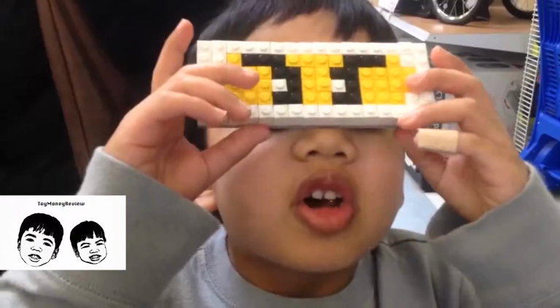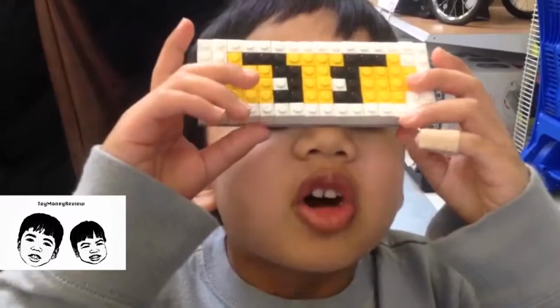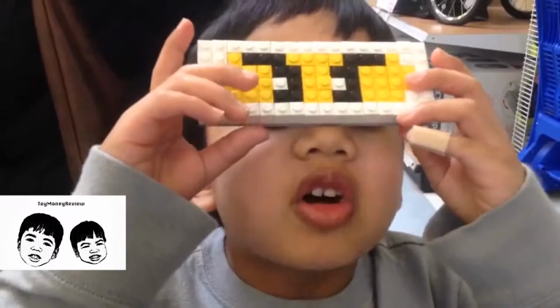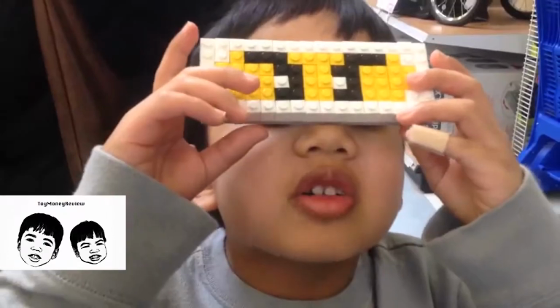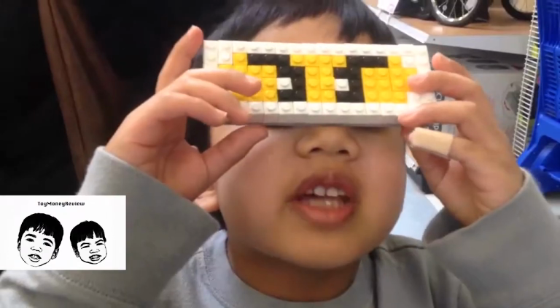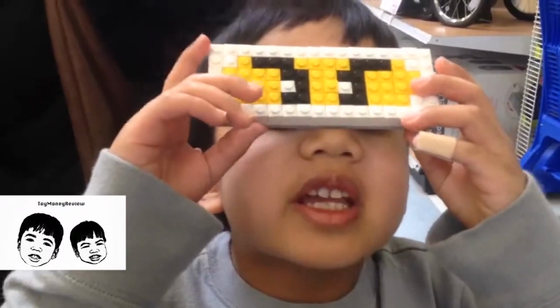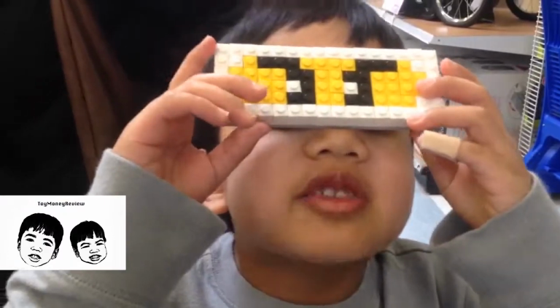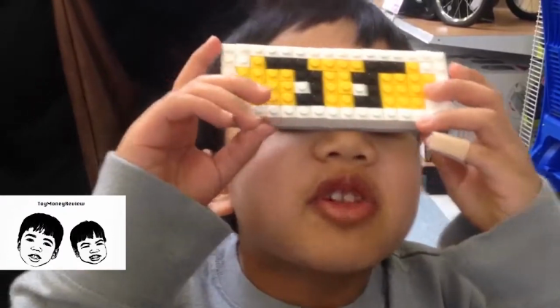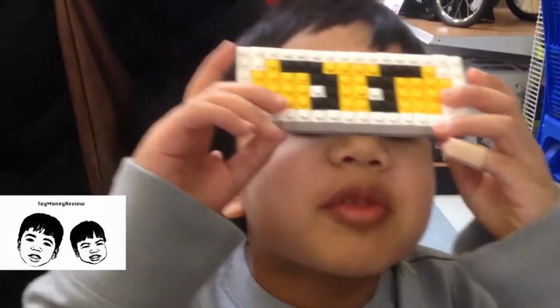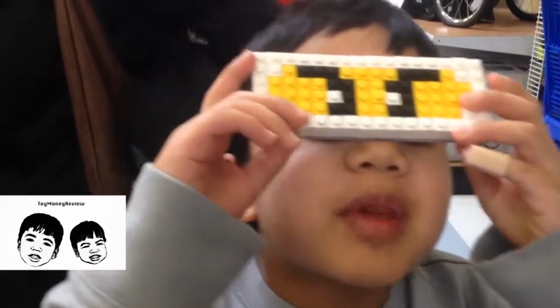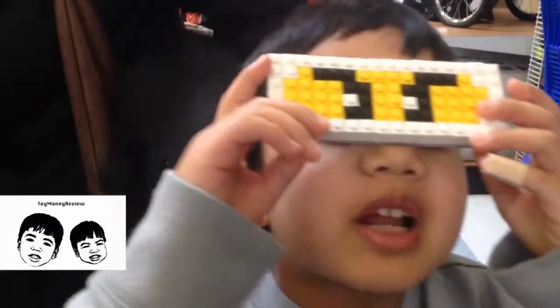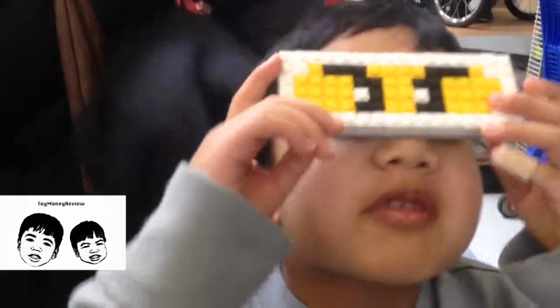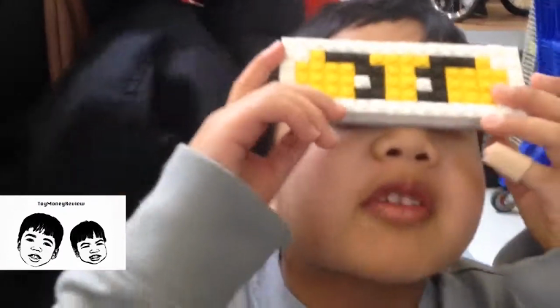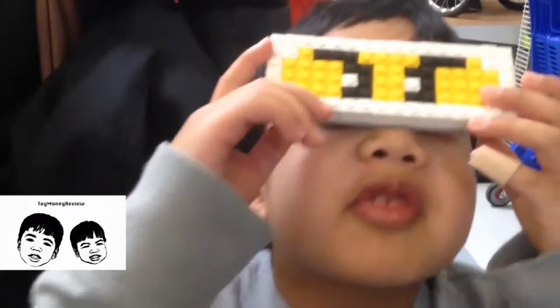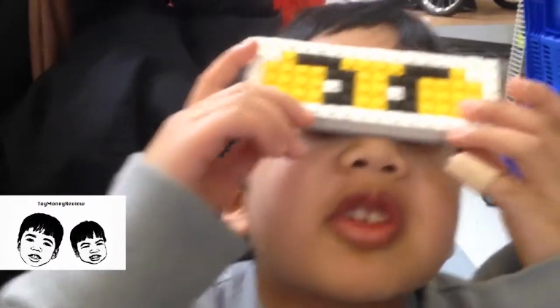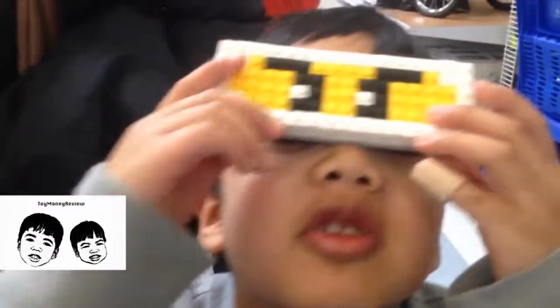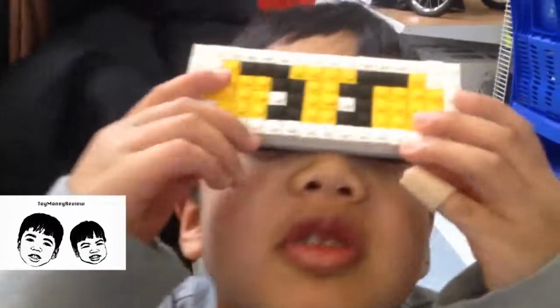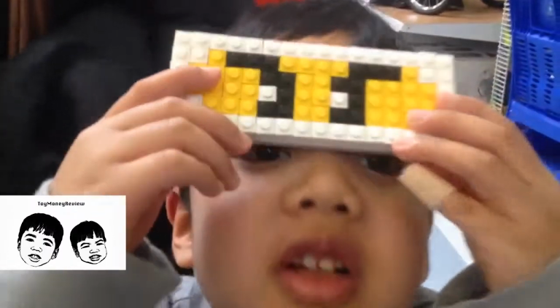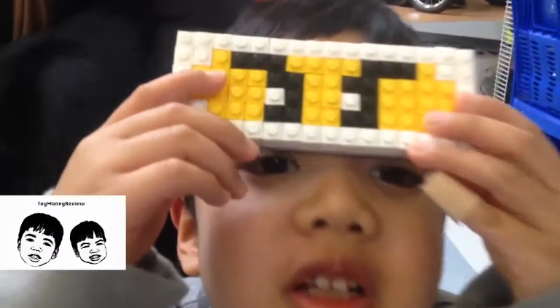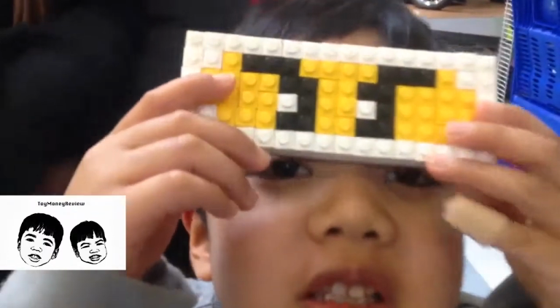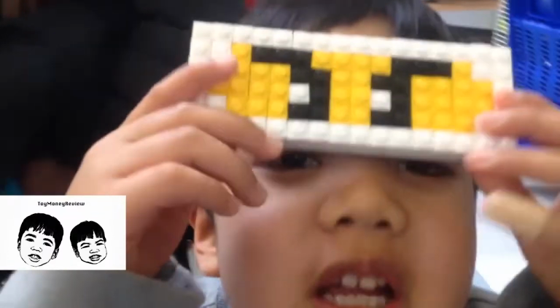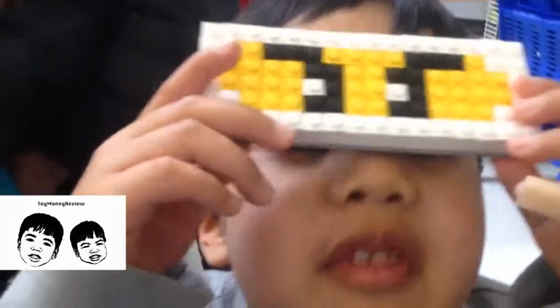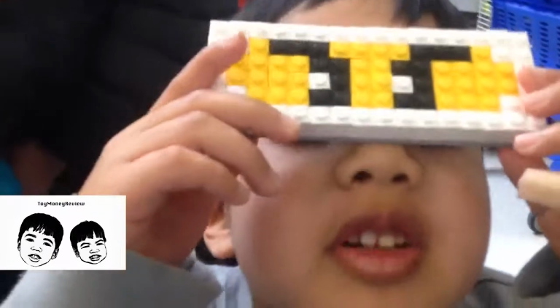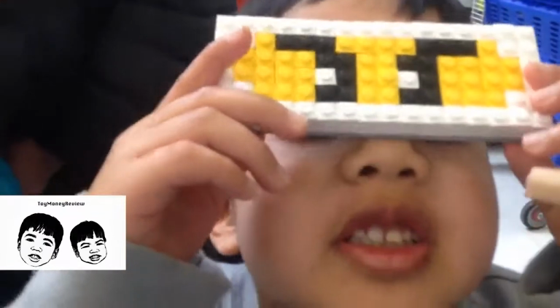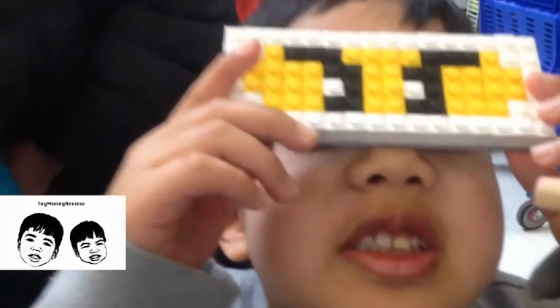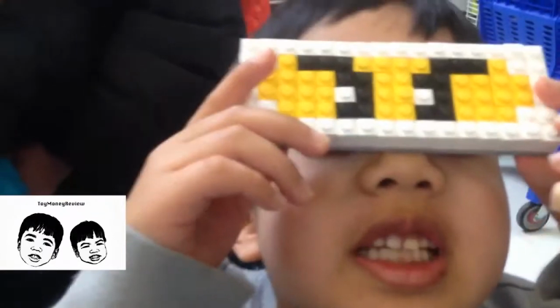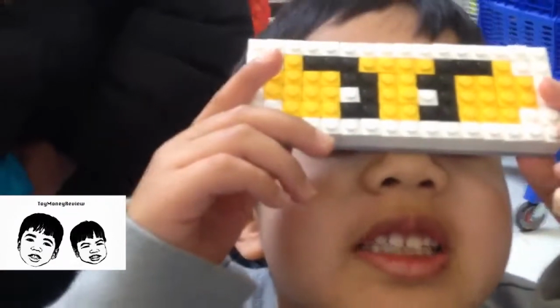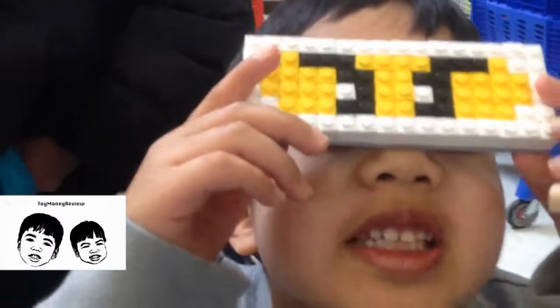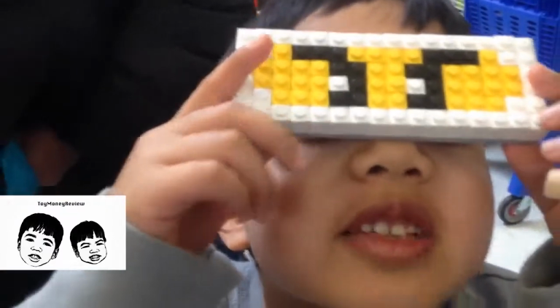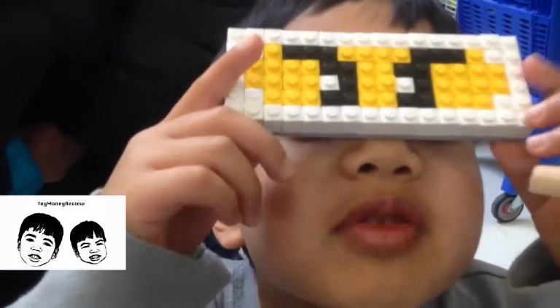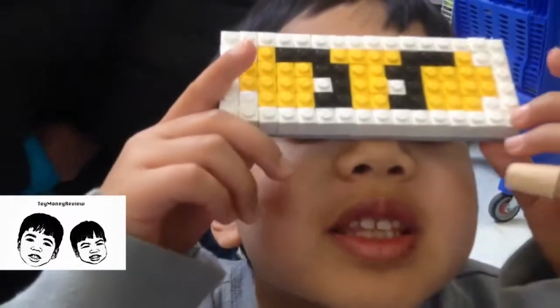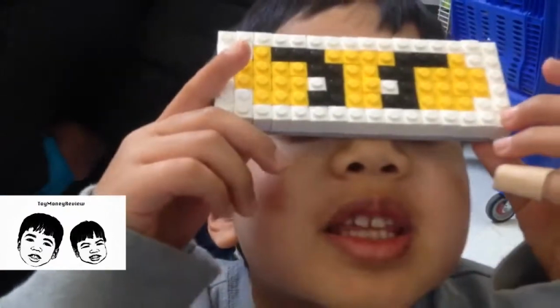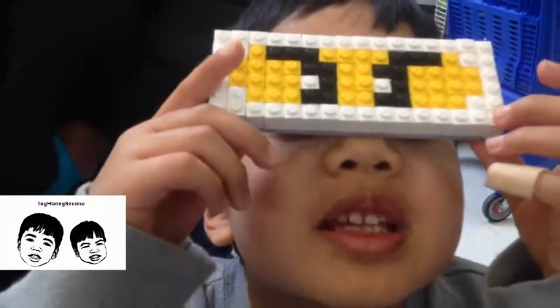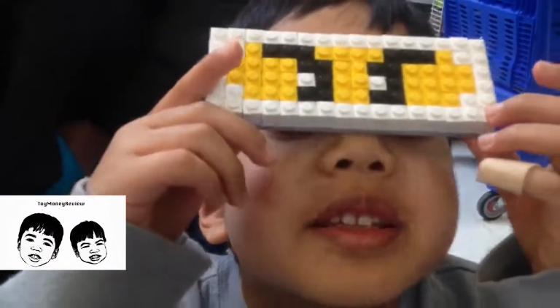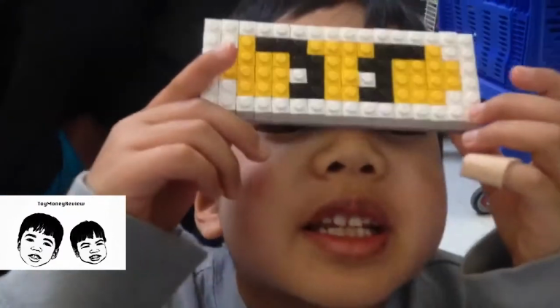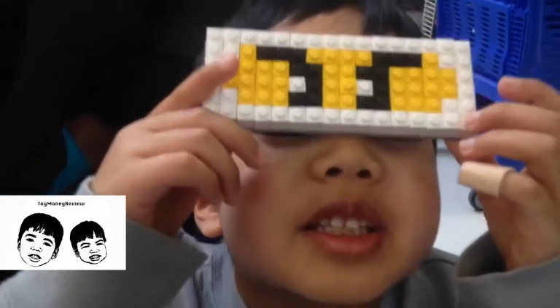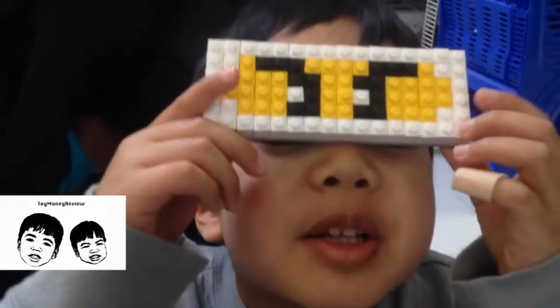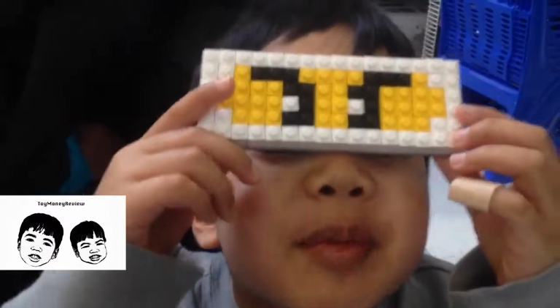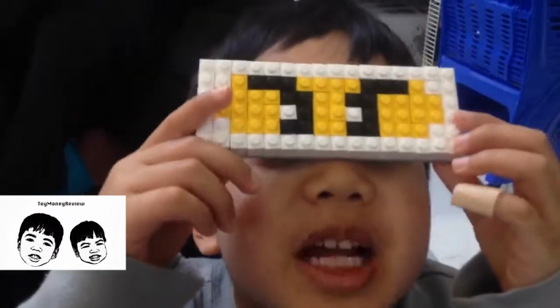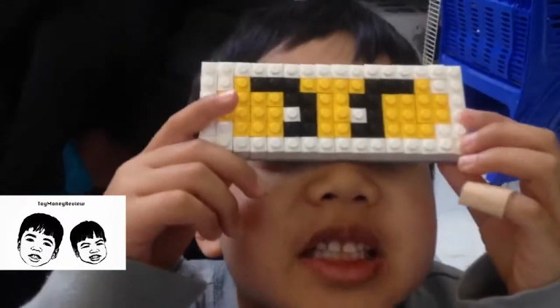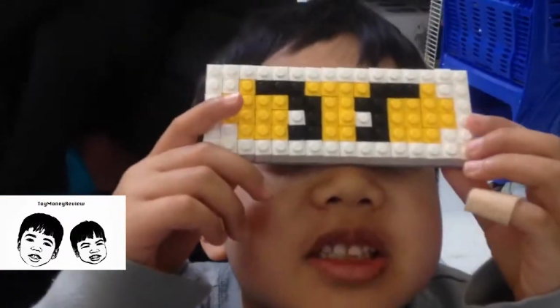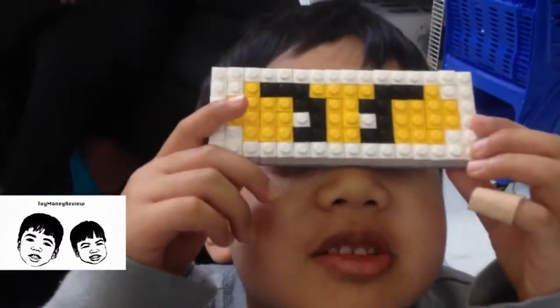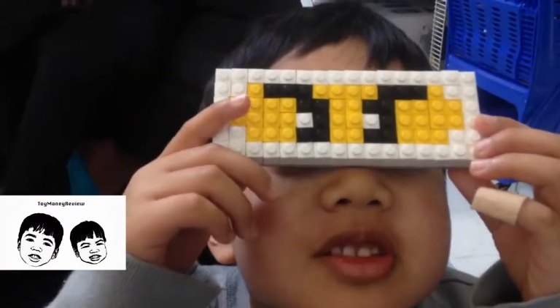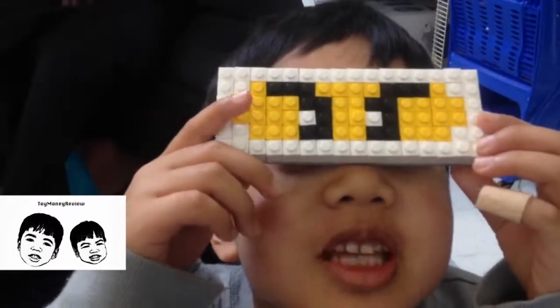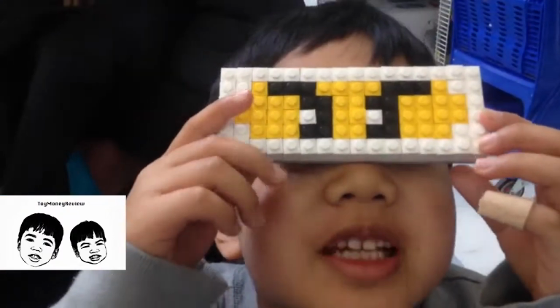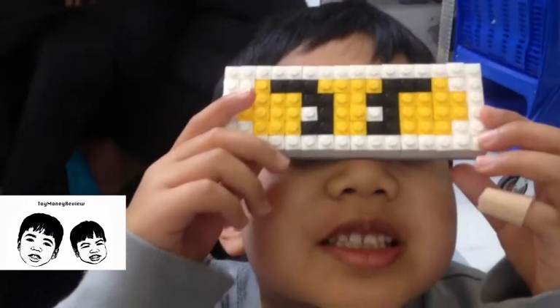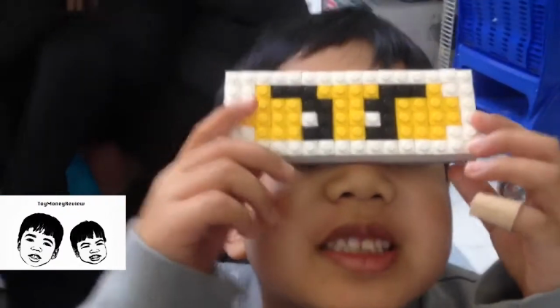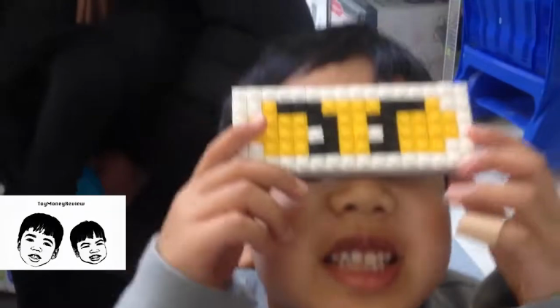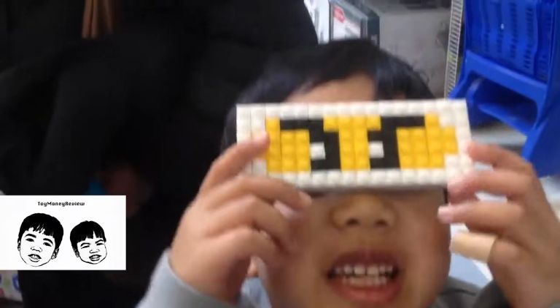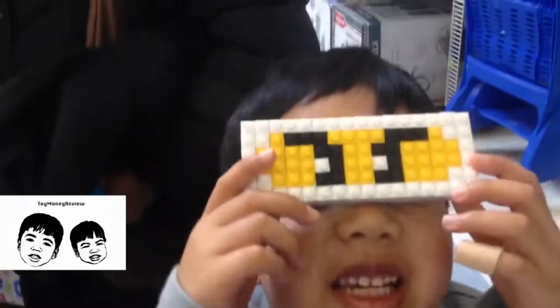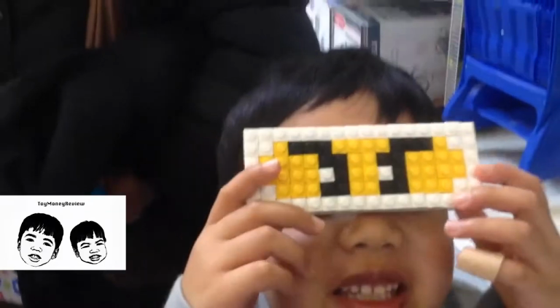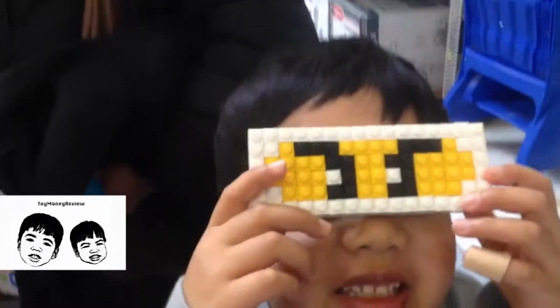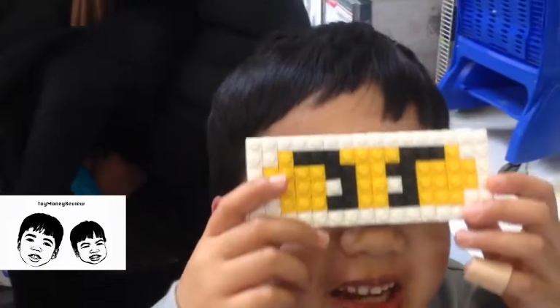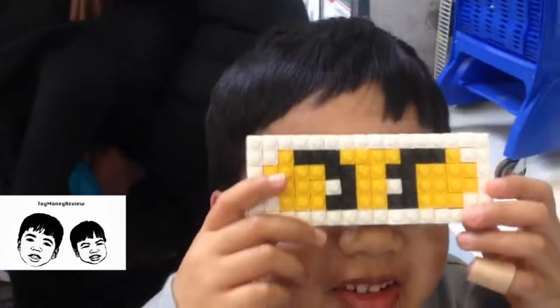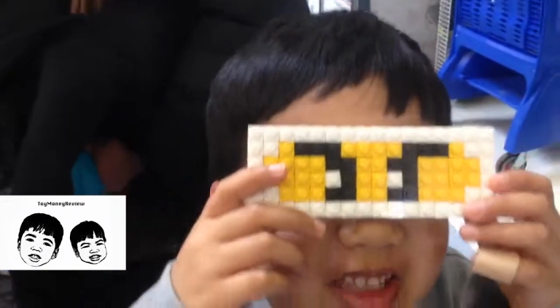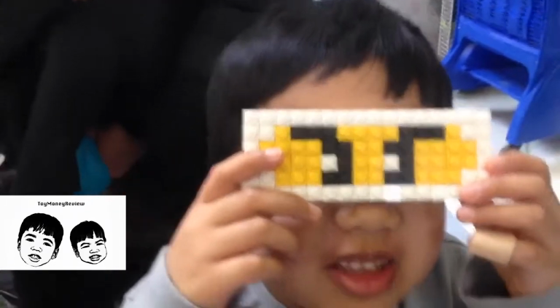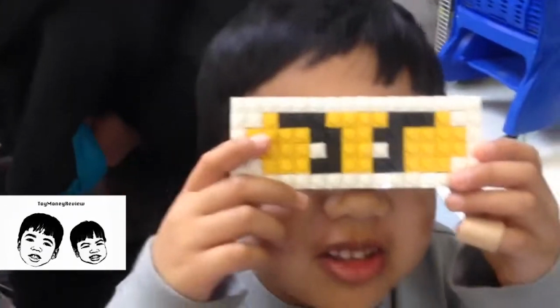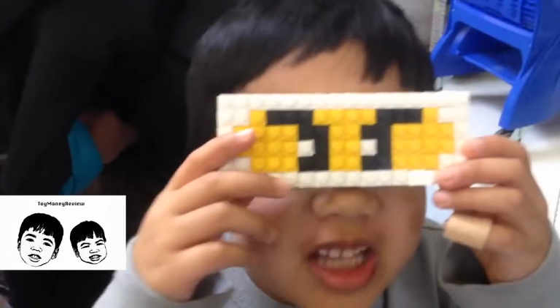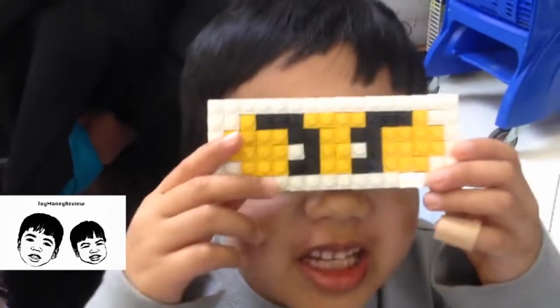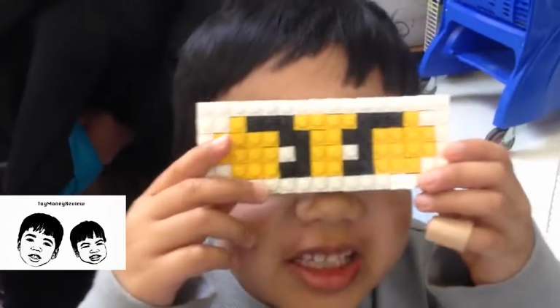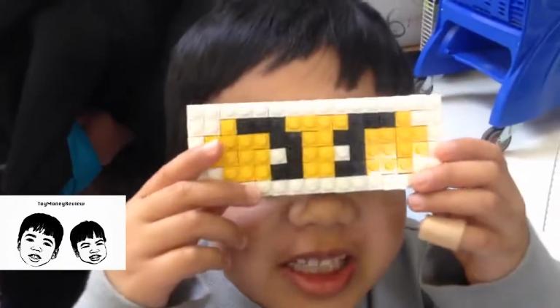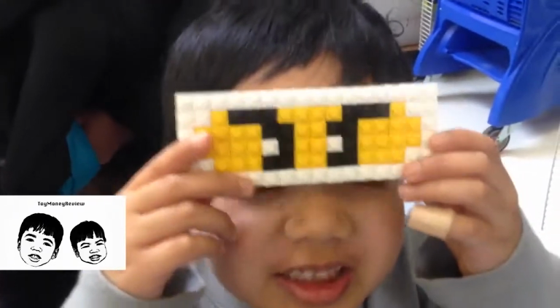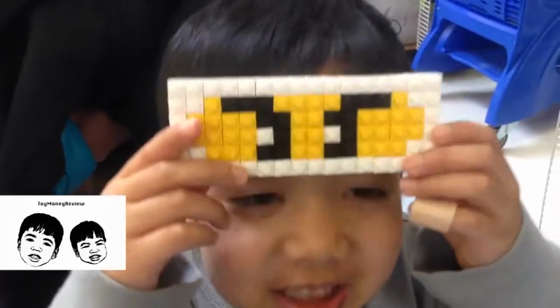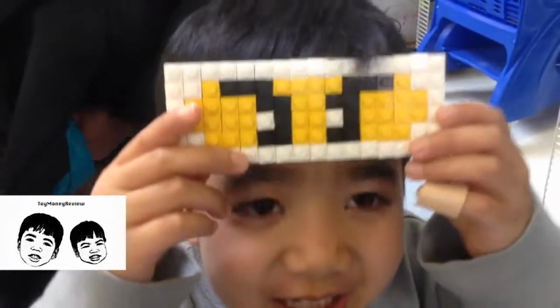Okay, so for my review, this is what the ninja mask looks like. See? Now I look like a ninja.